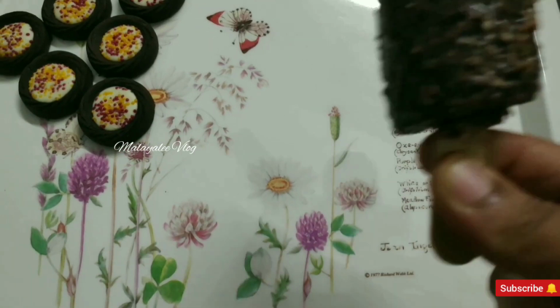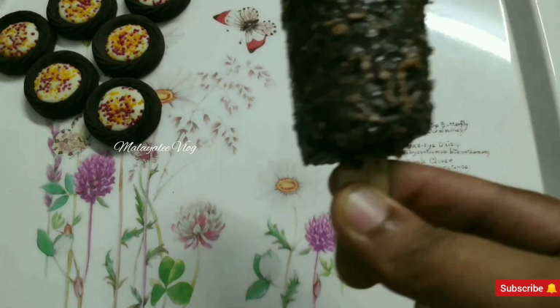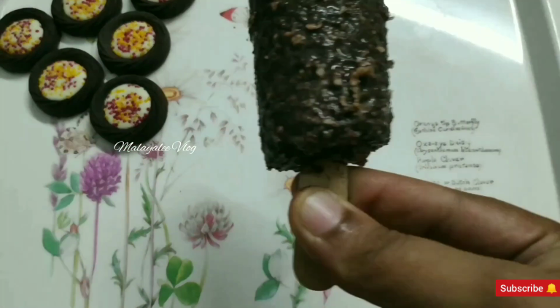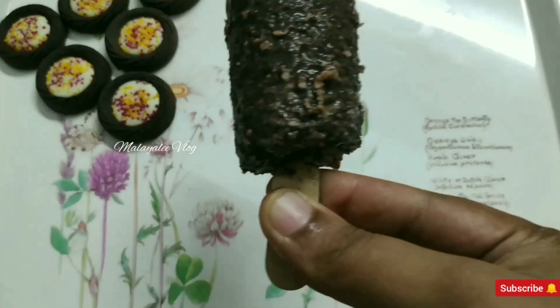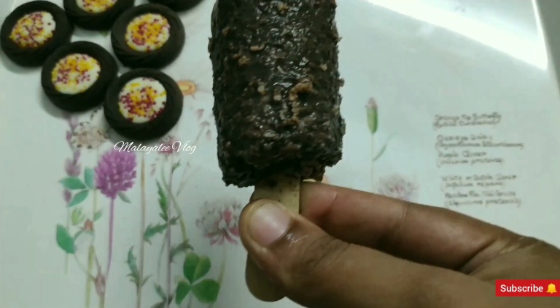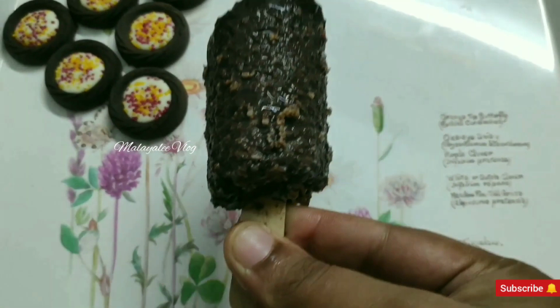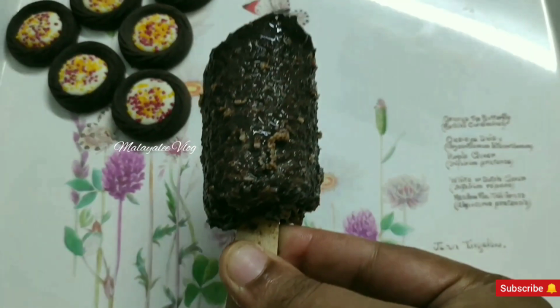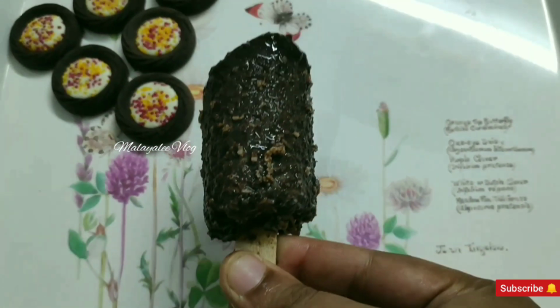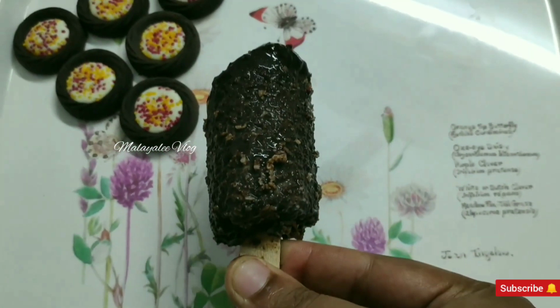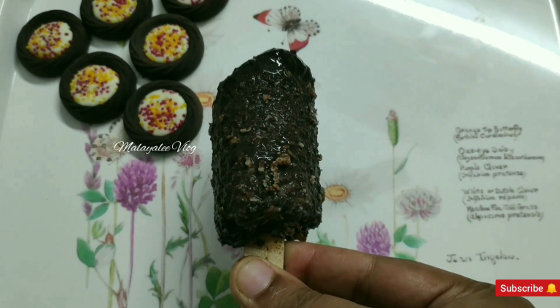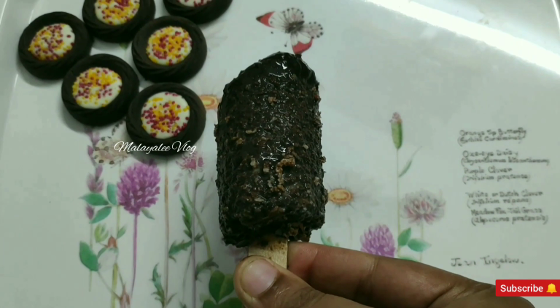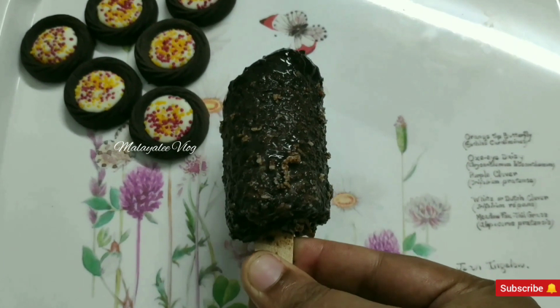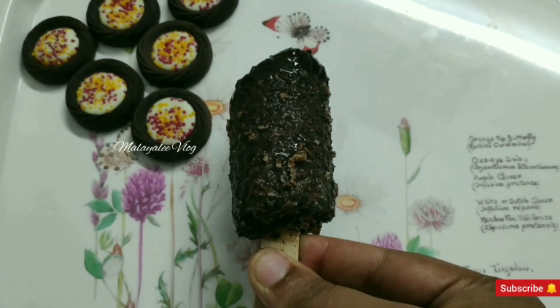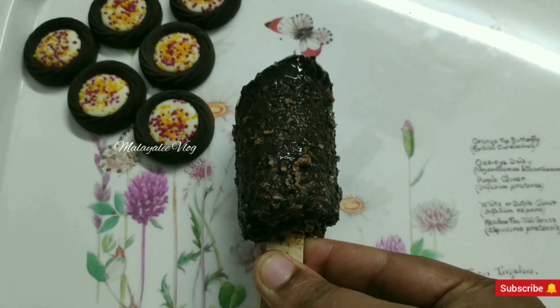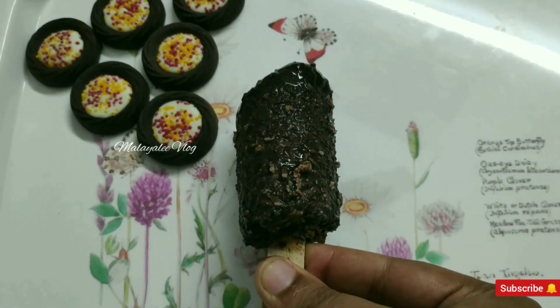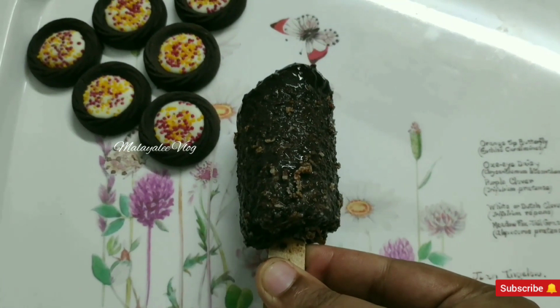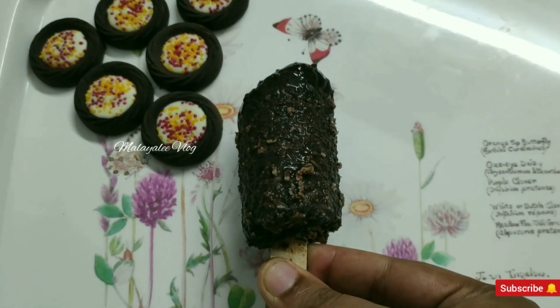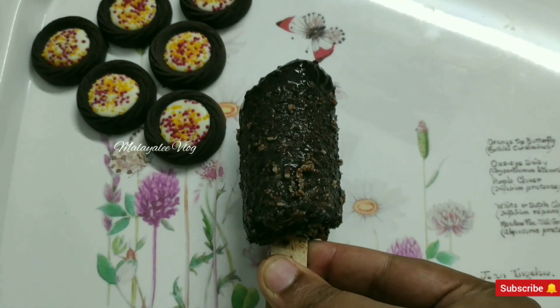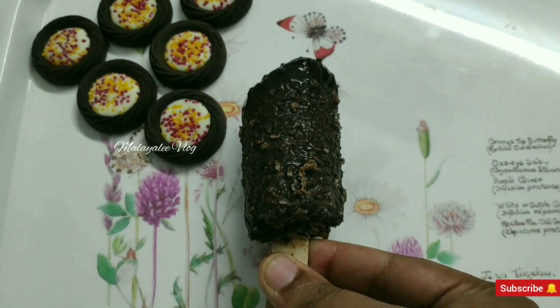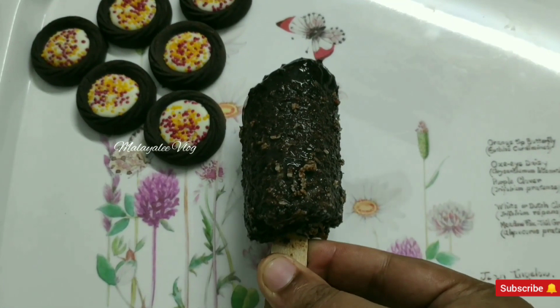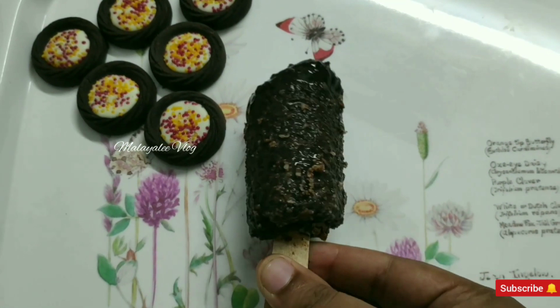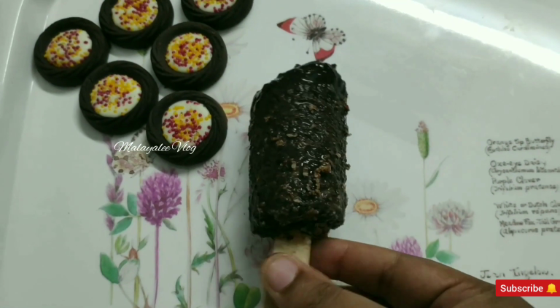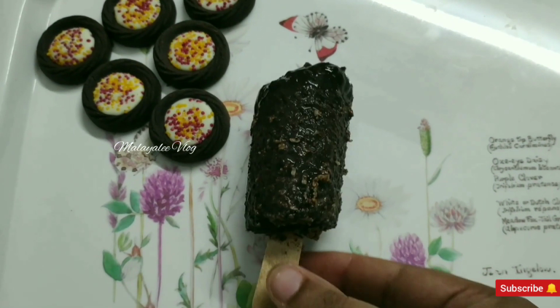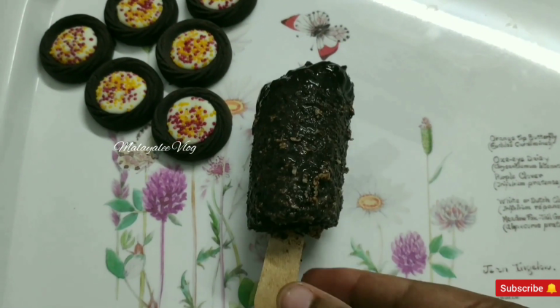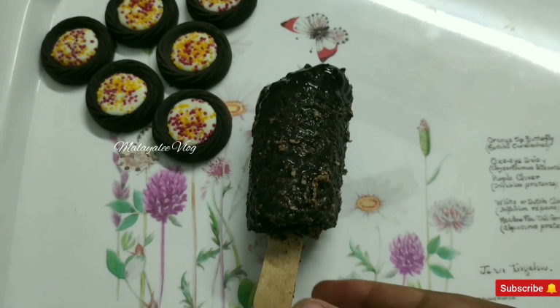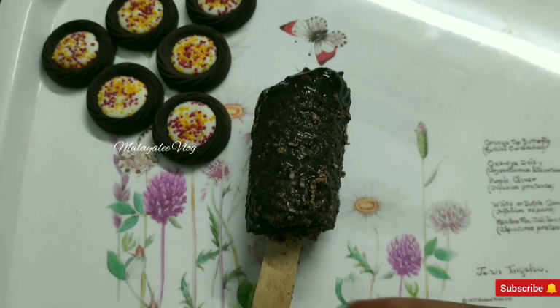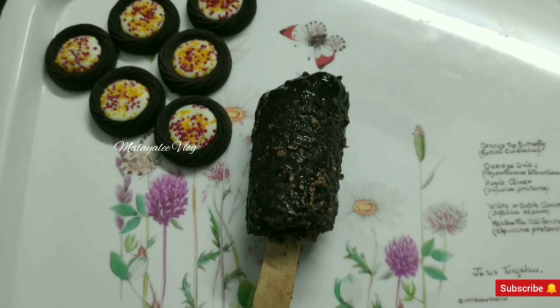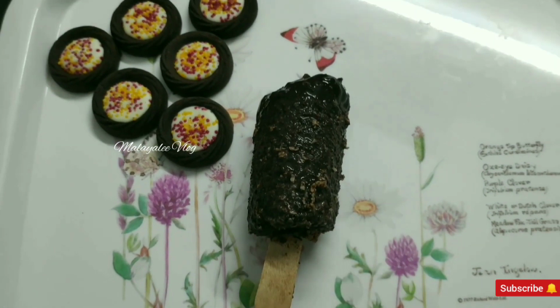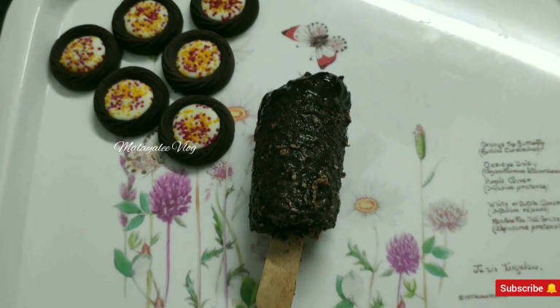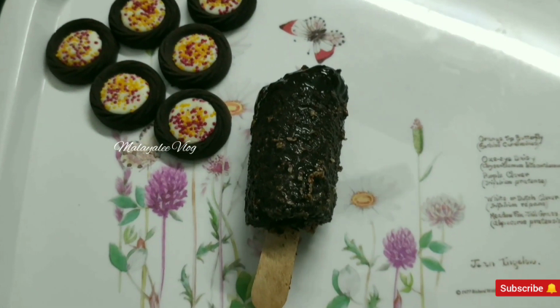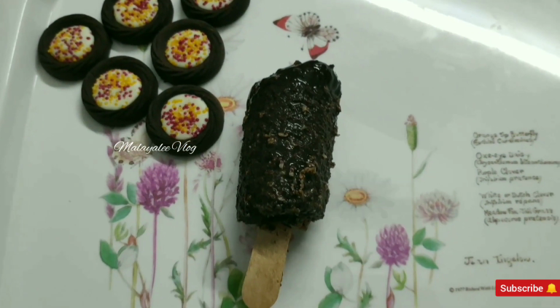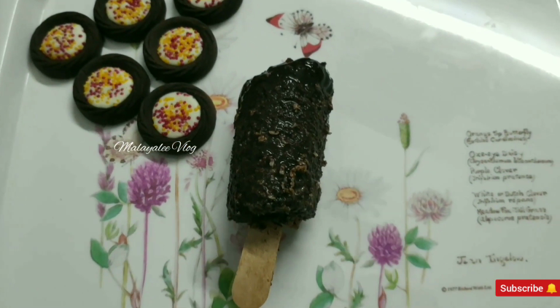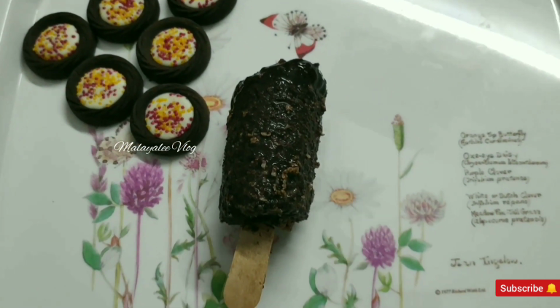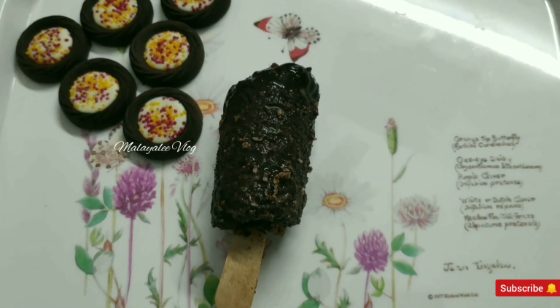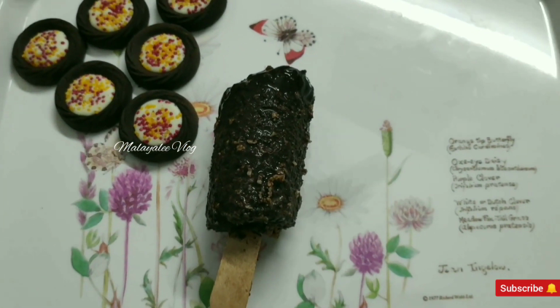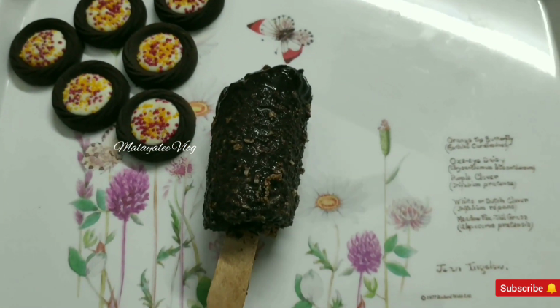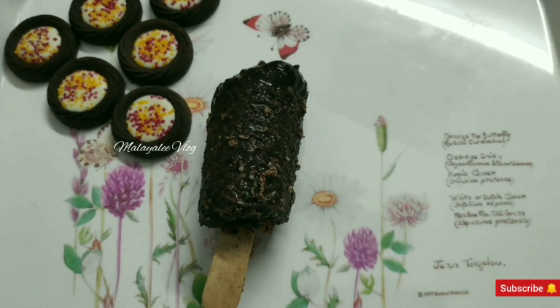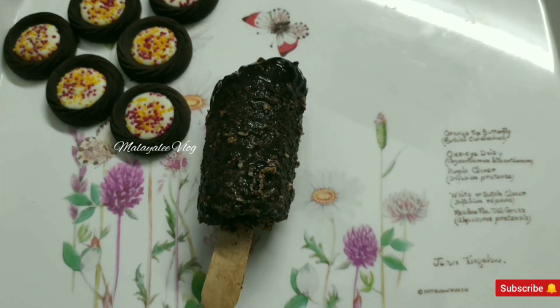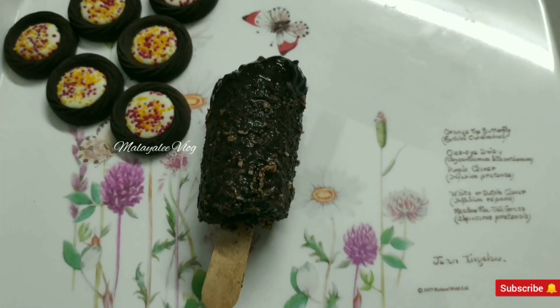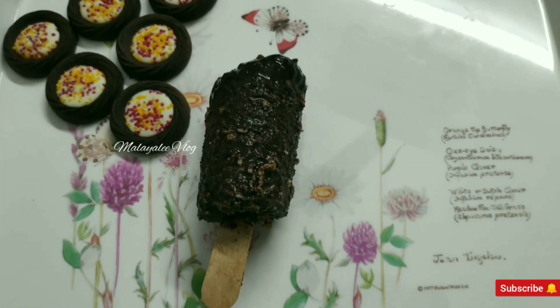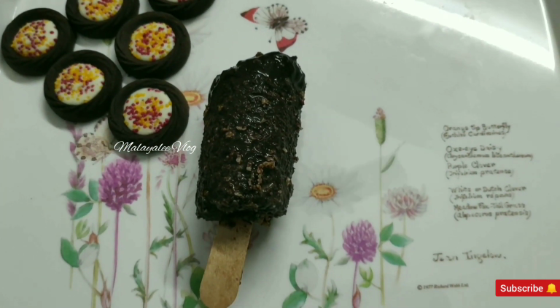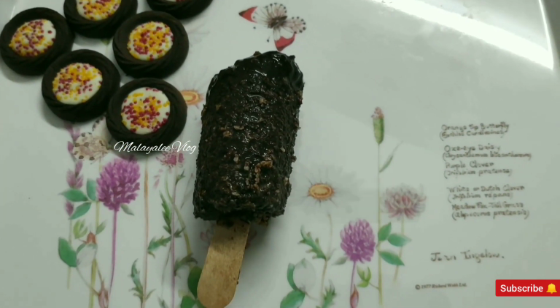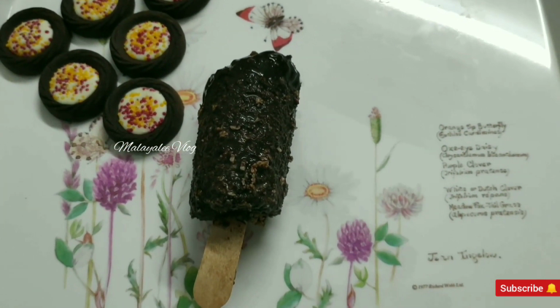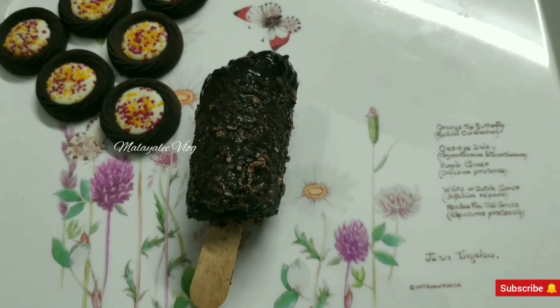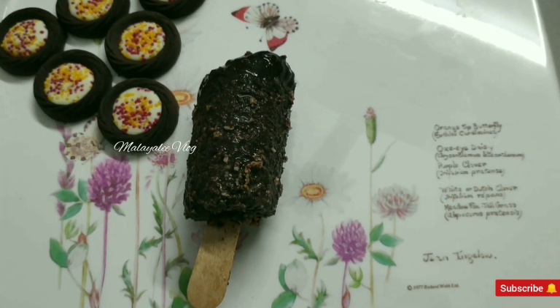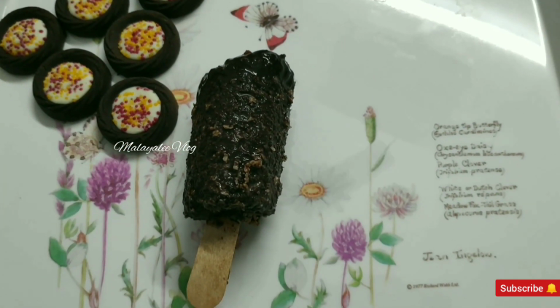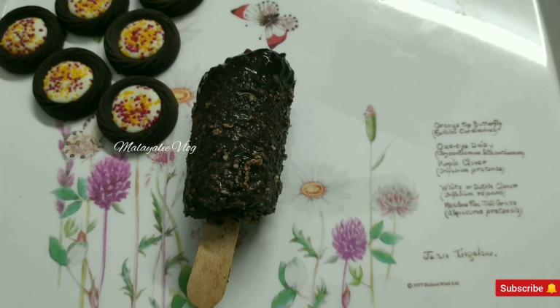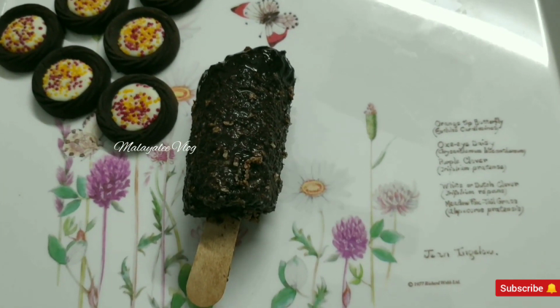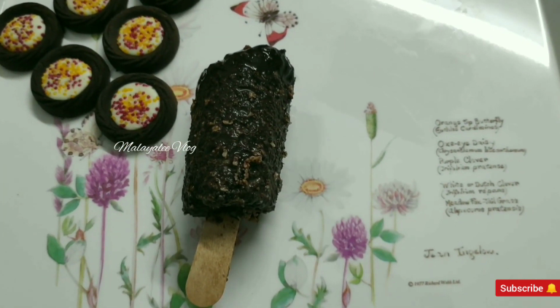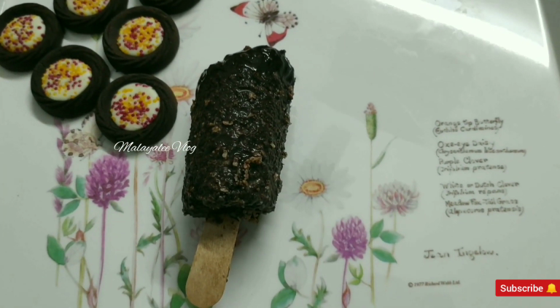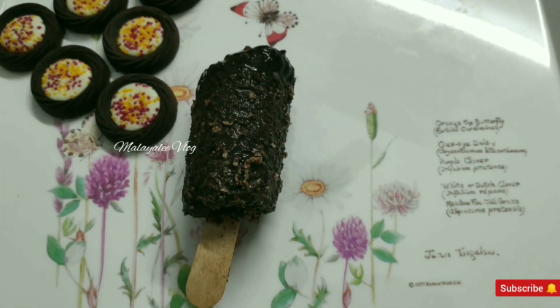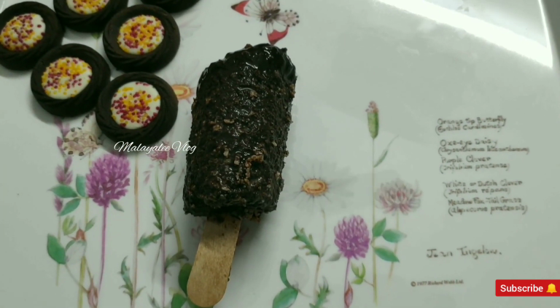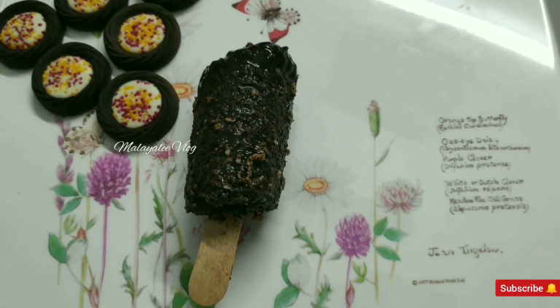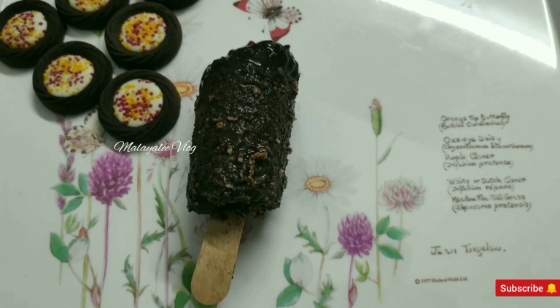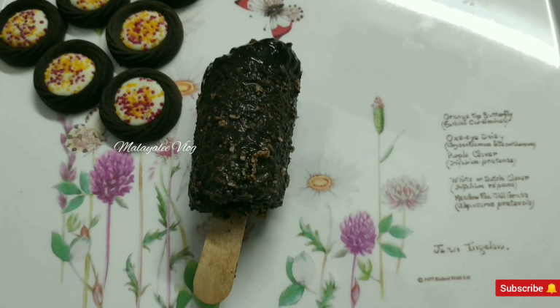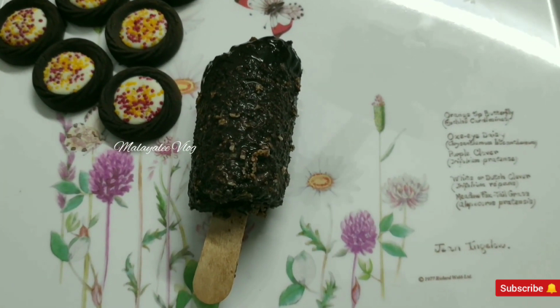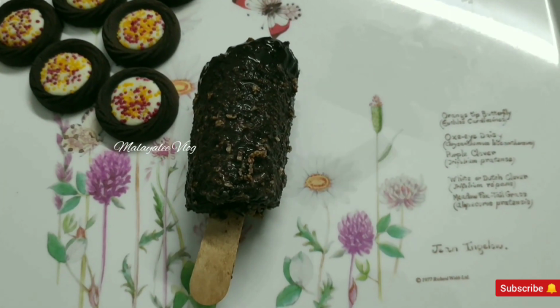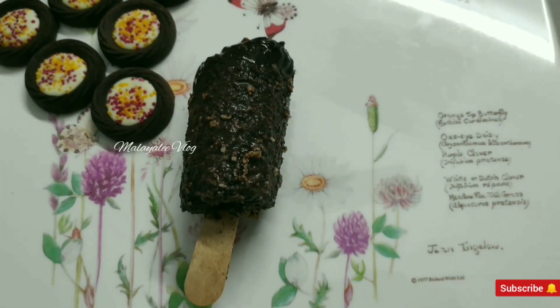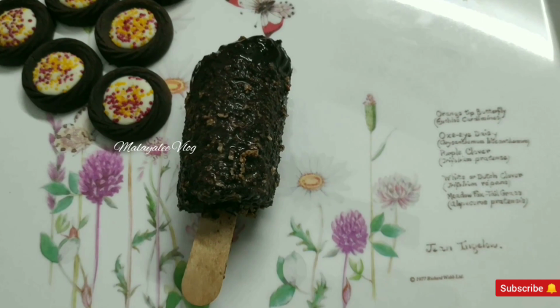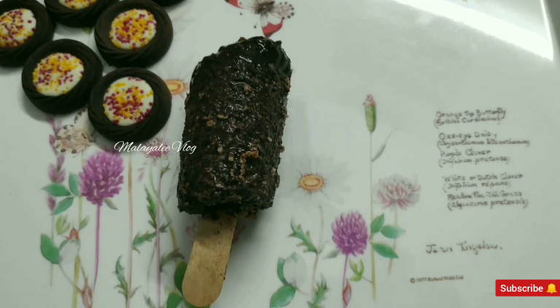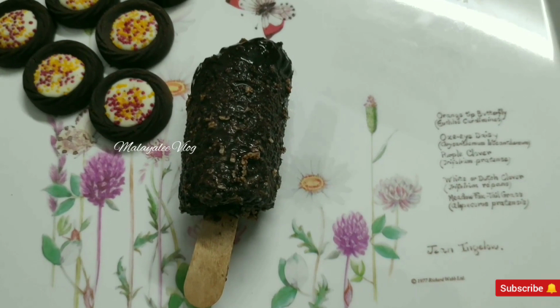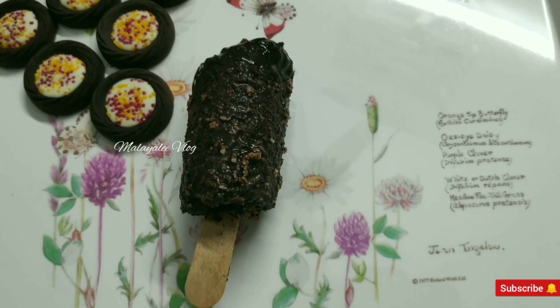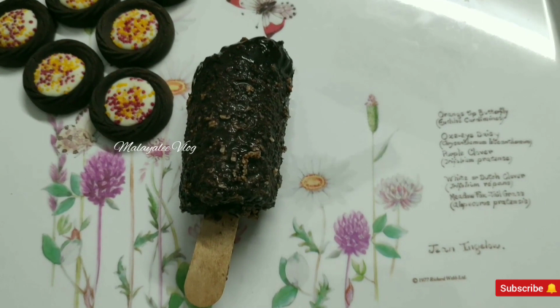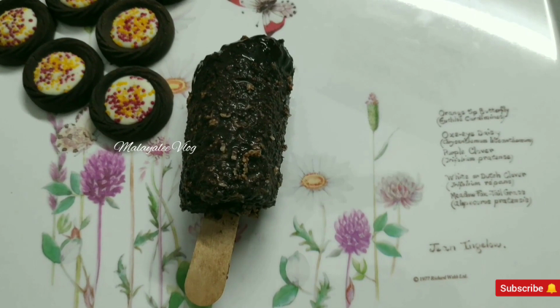Hello, welcome to this video. Today, I am going to make a recipe for this special item.